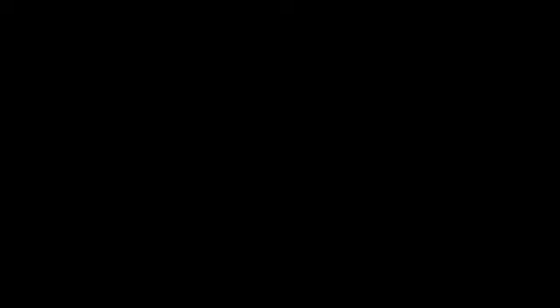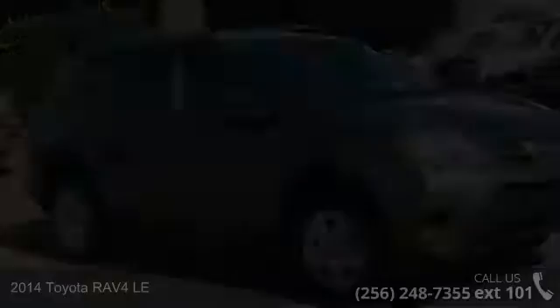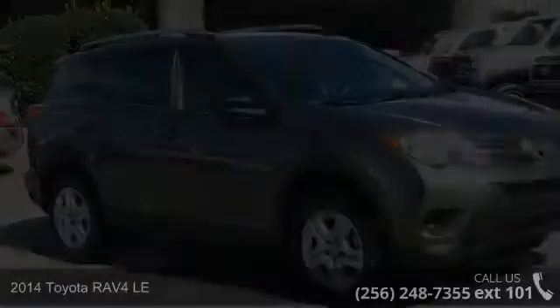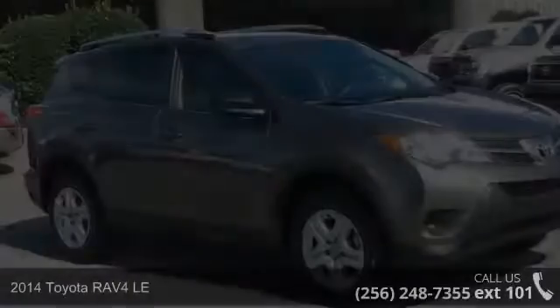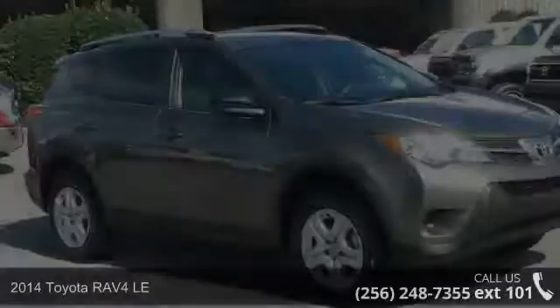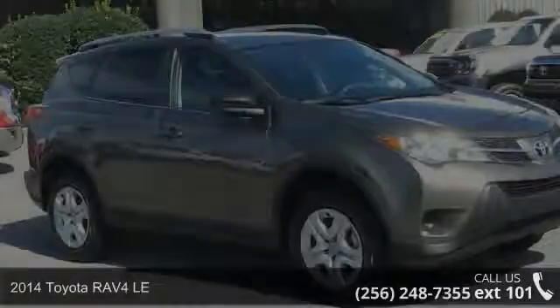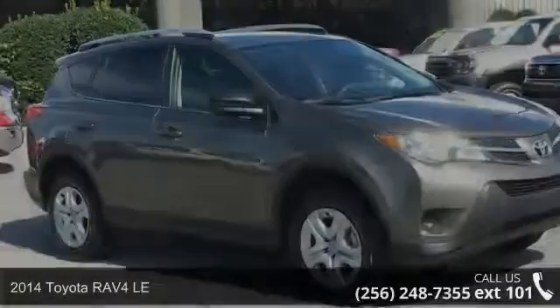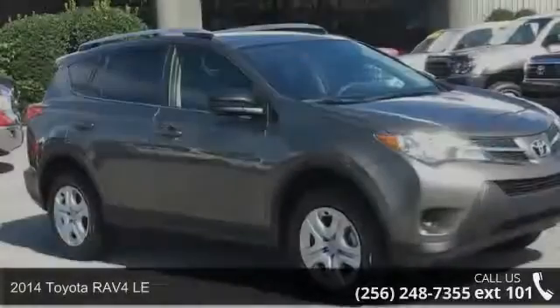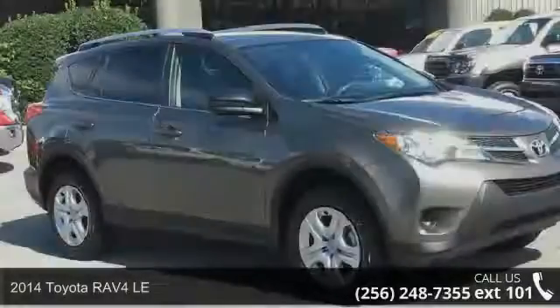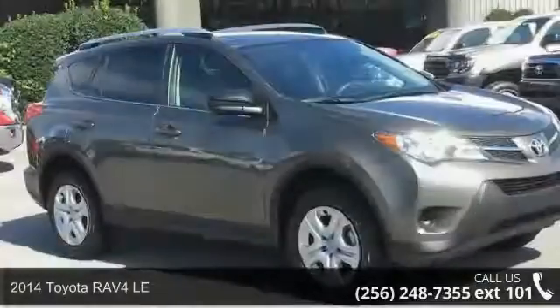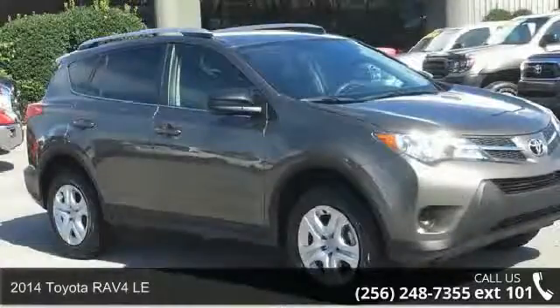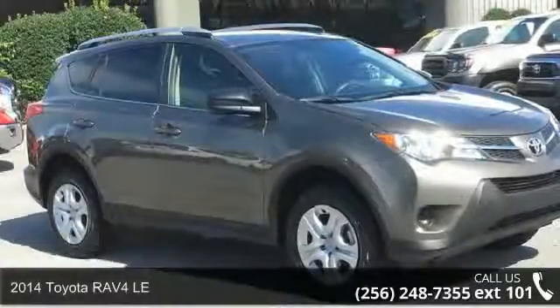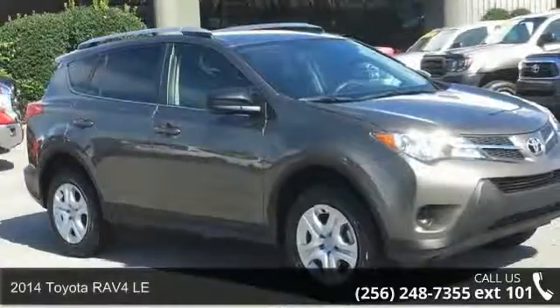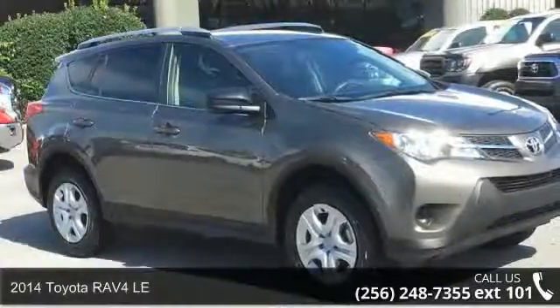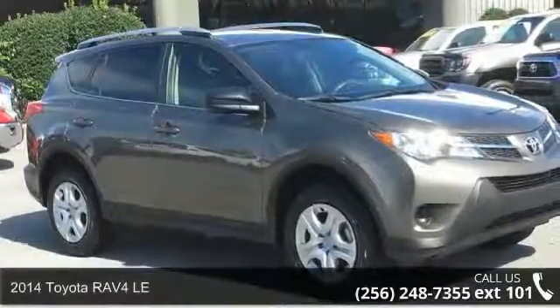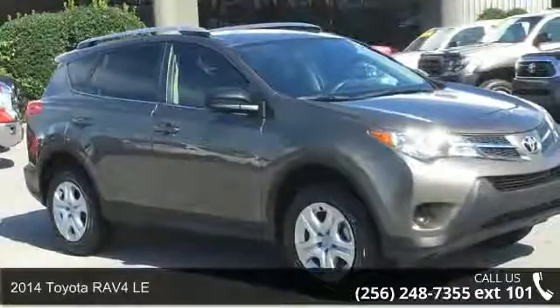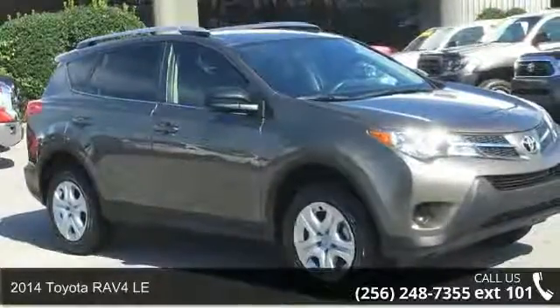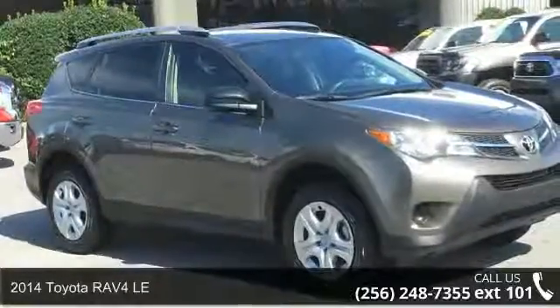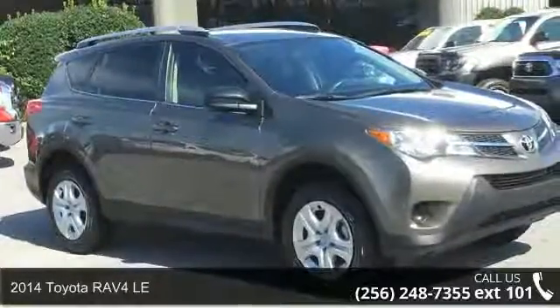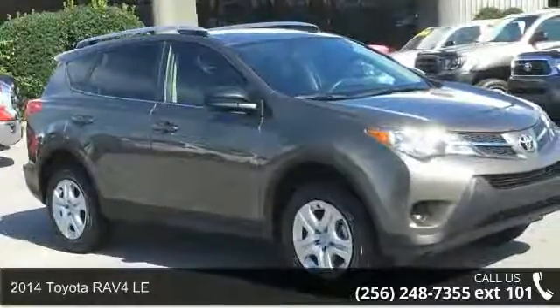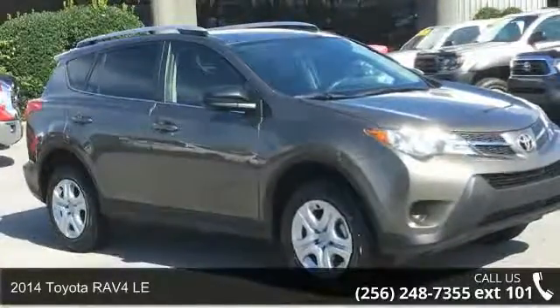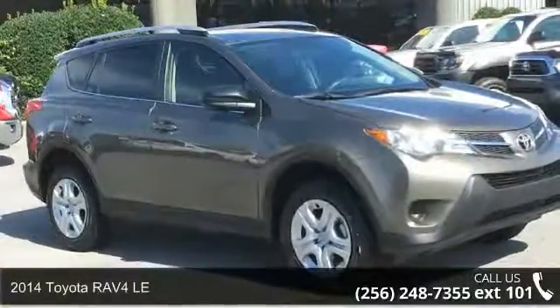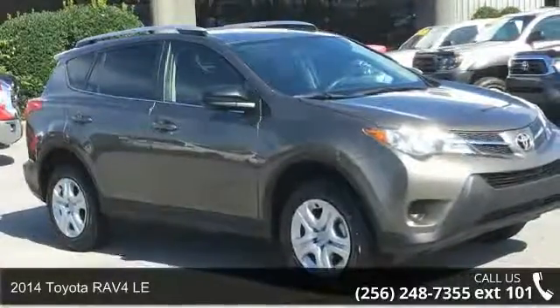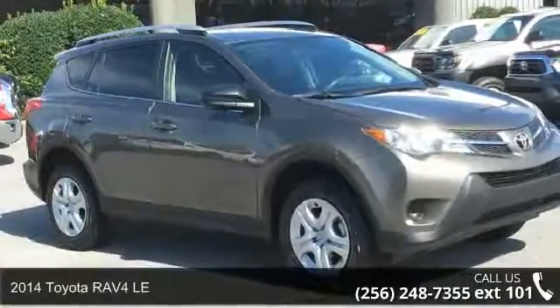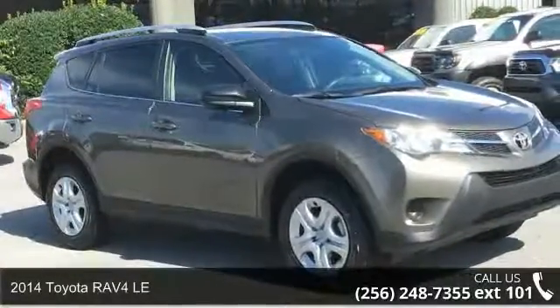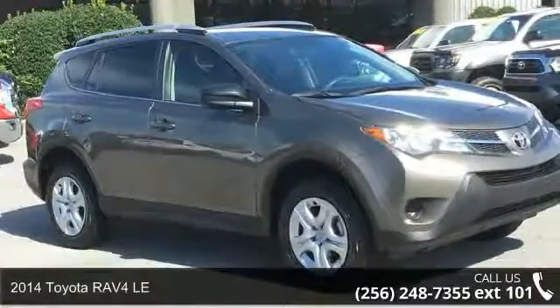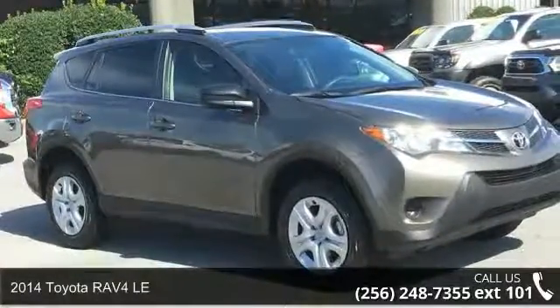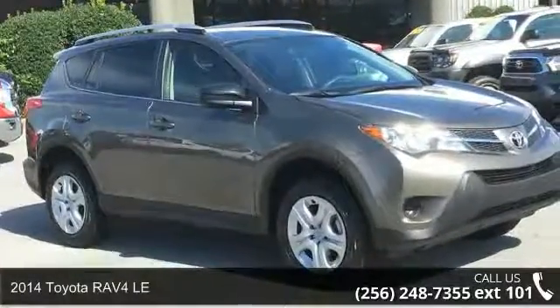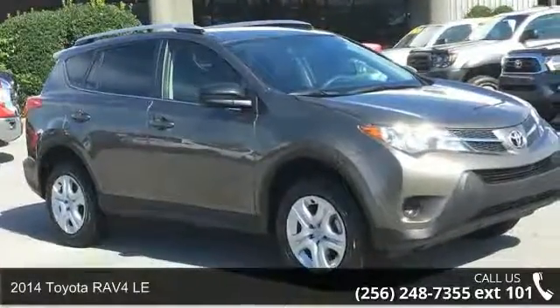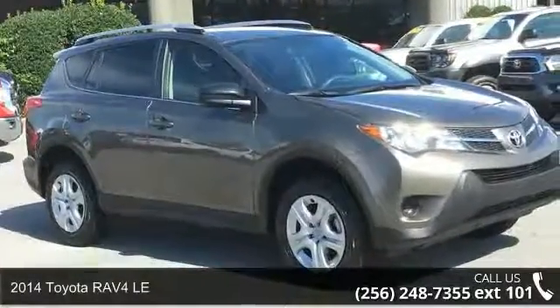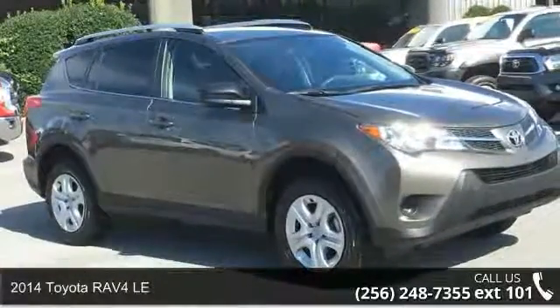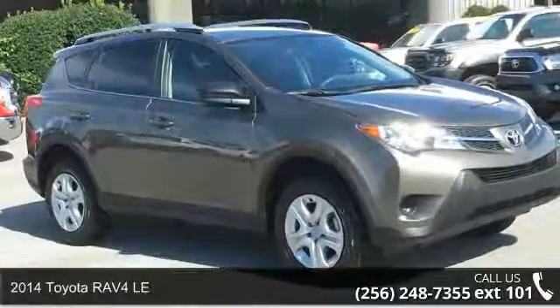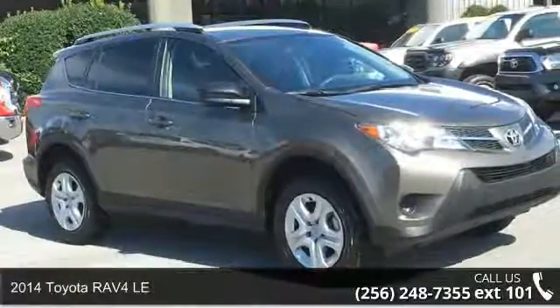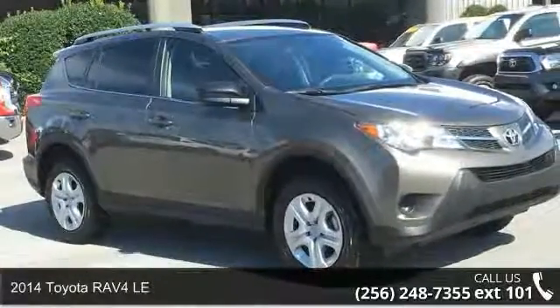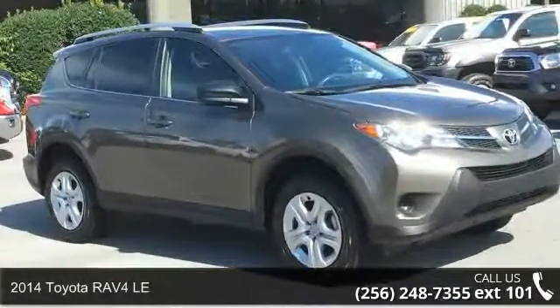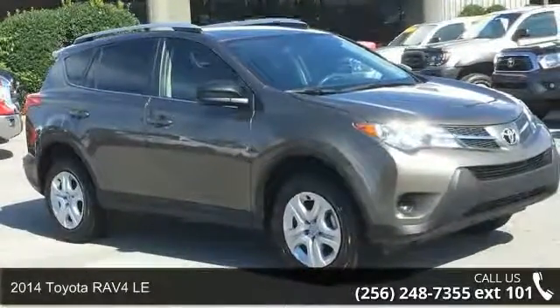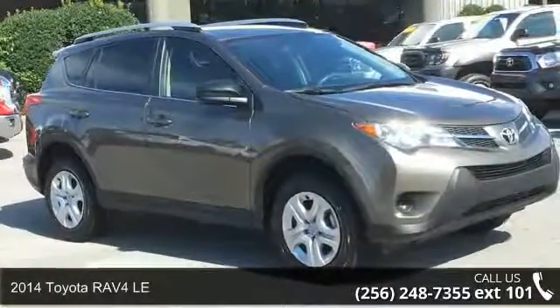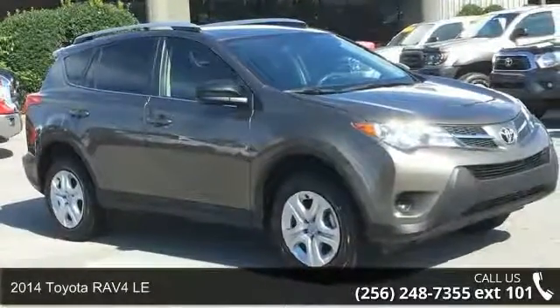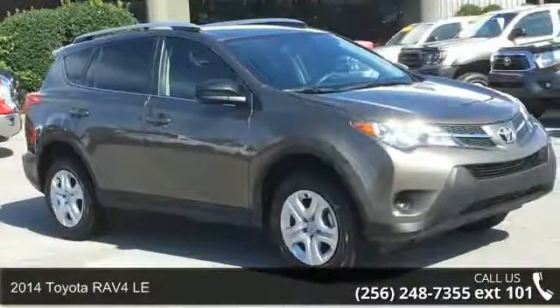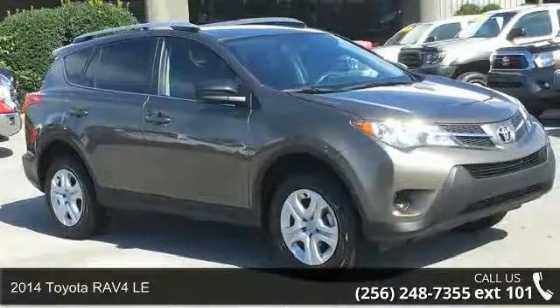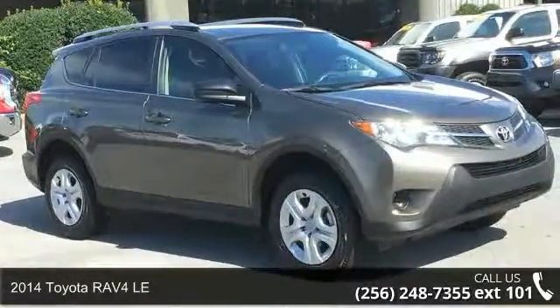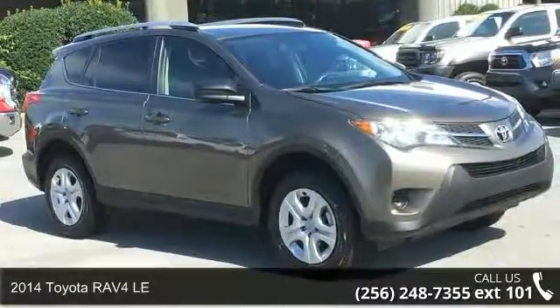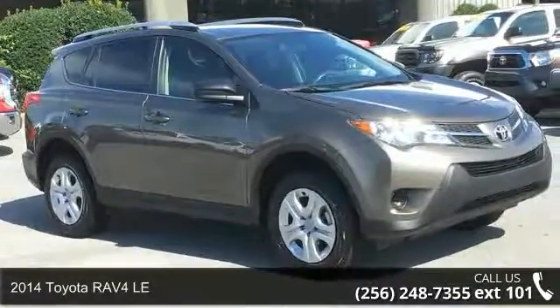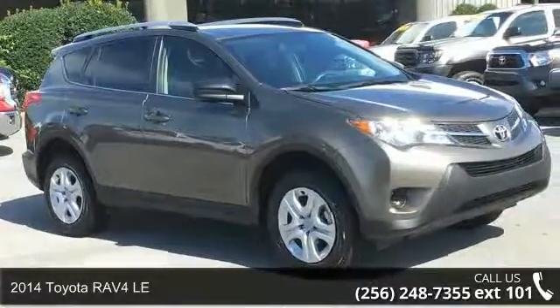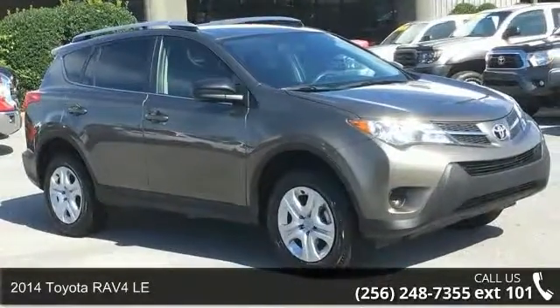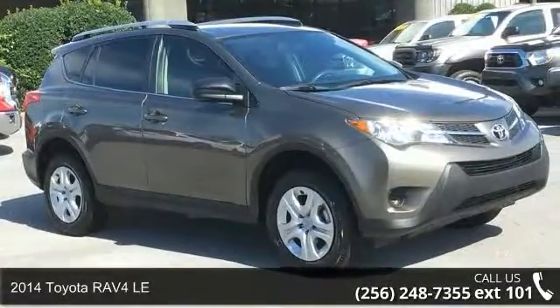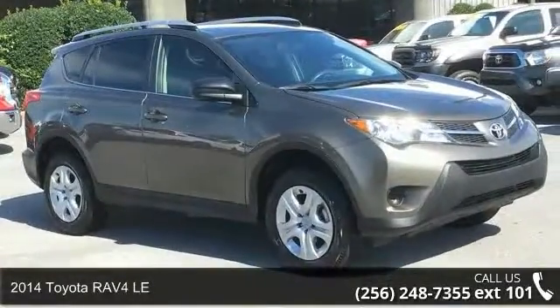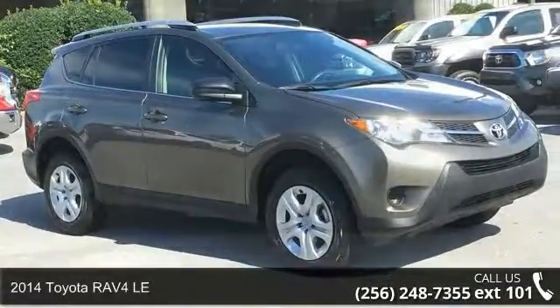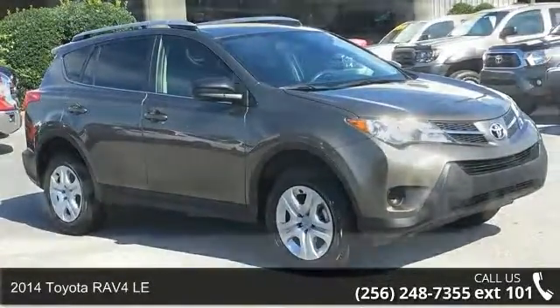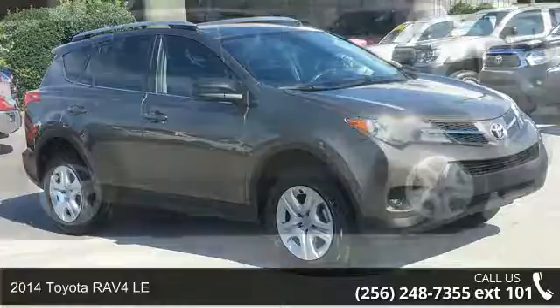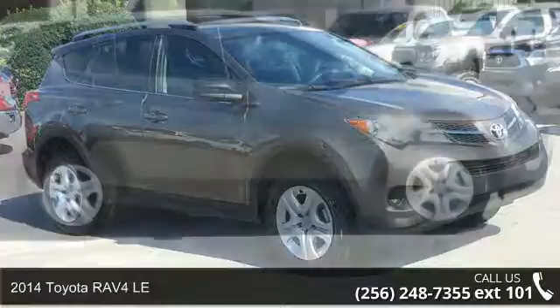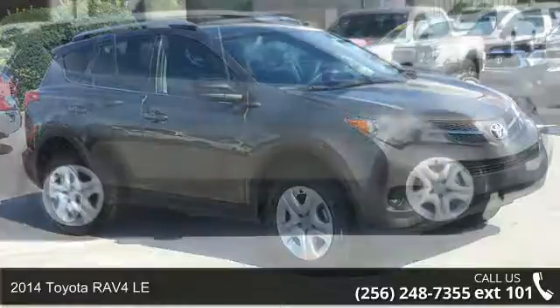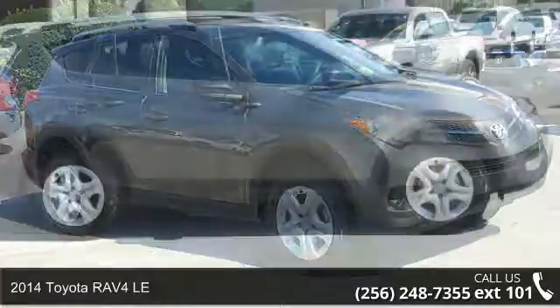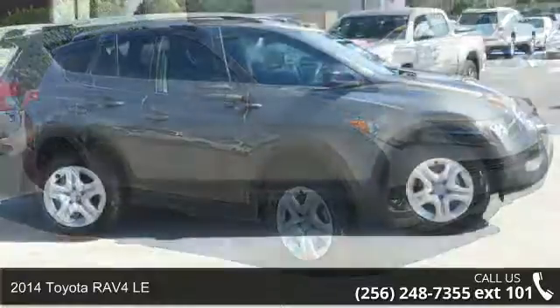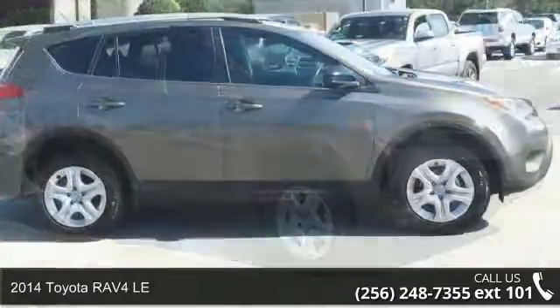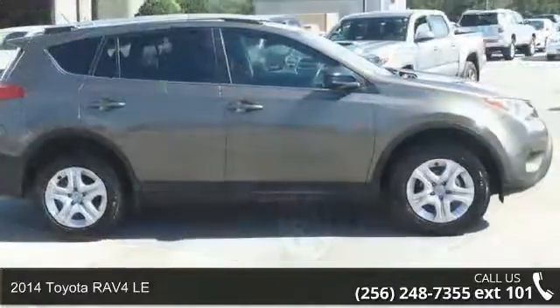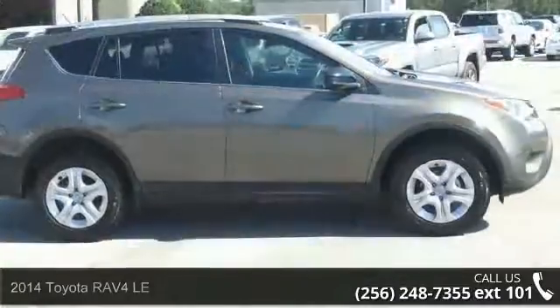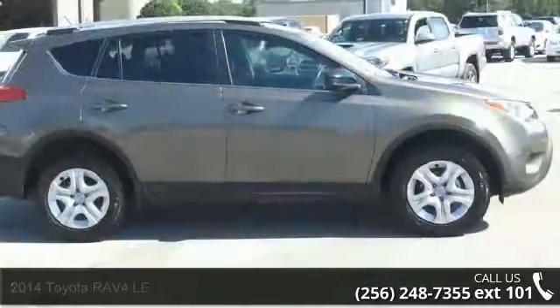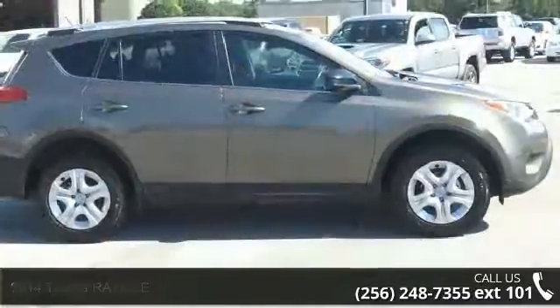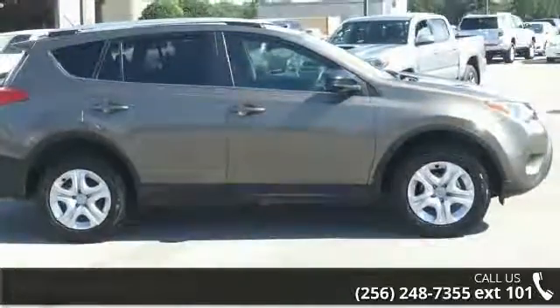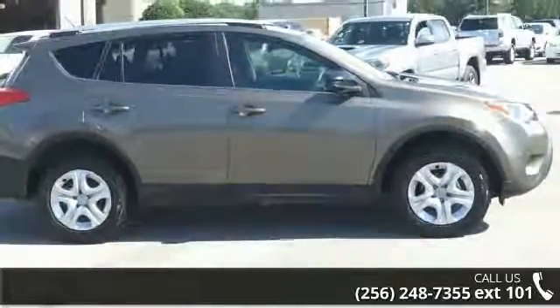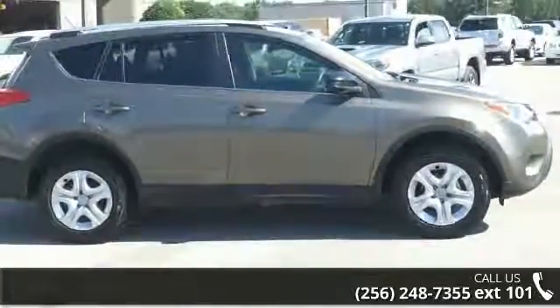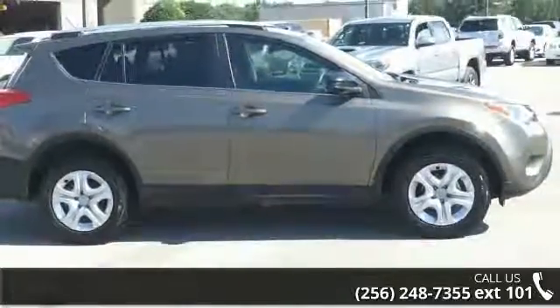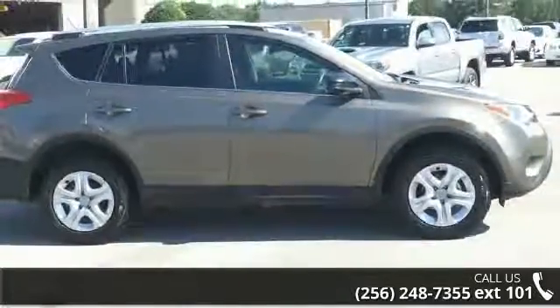Arrive in style with this 2014 Toyota RAV4 LE. This may be the set of wheels you've been looking for.